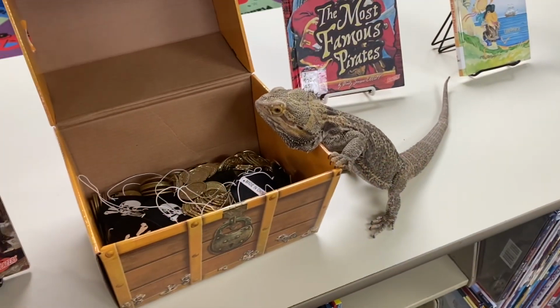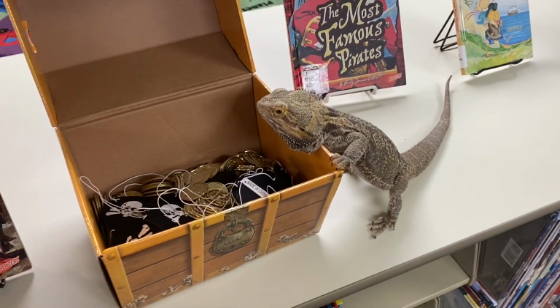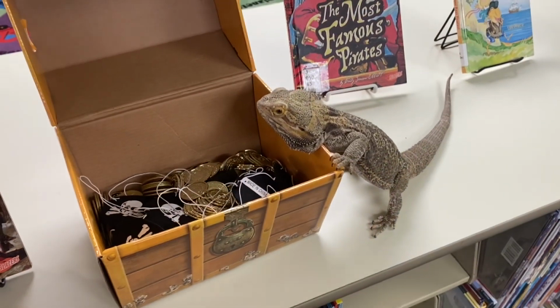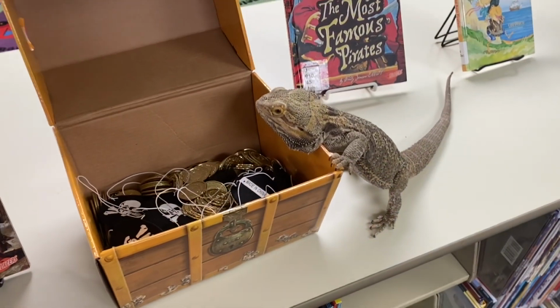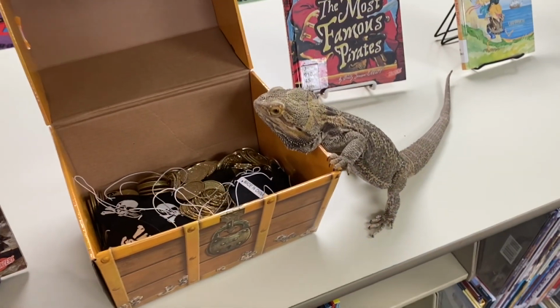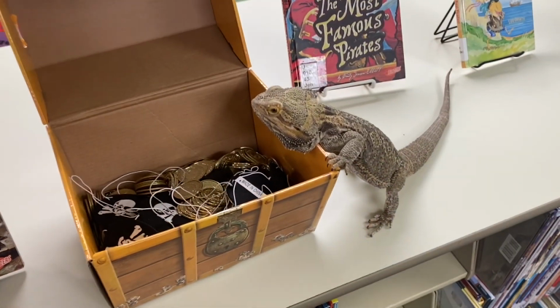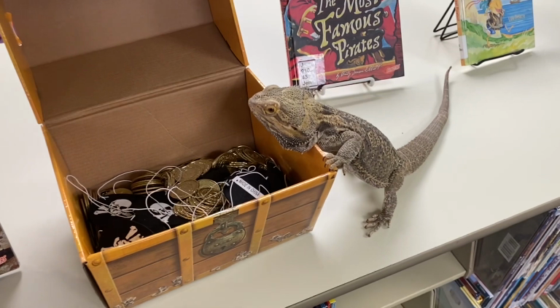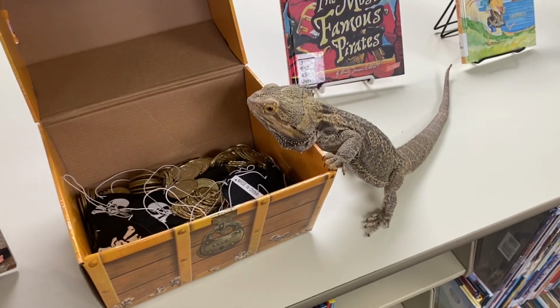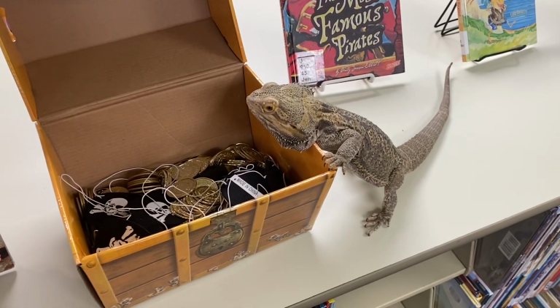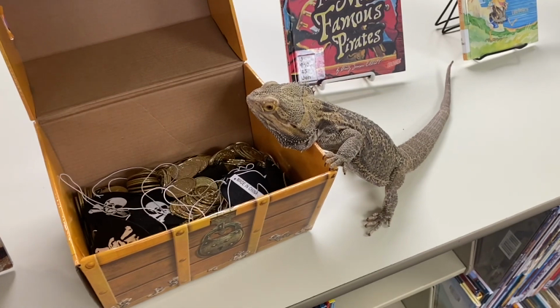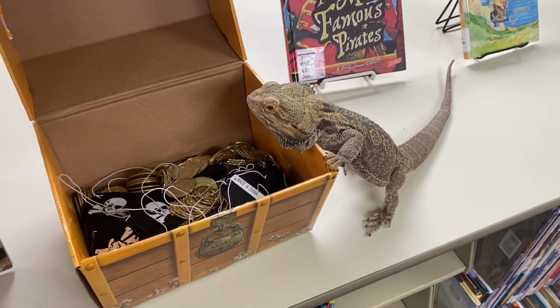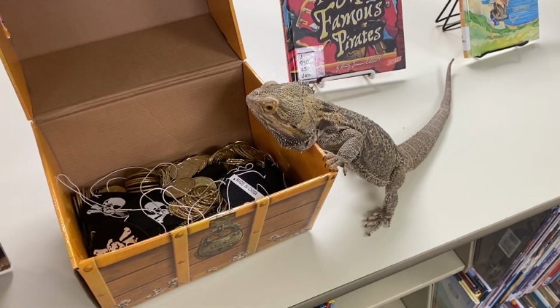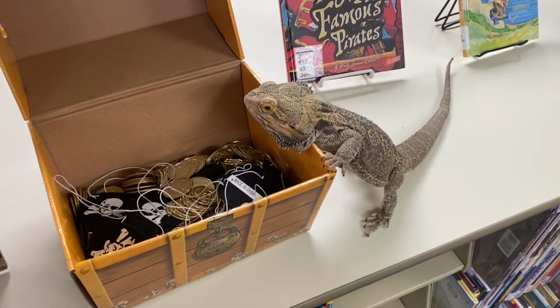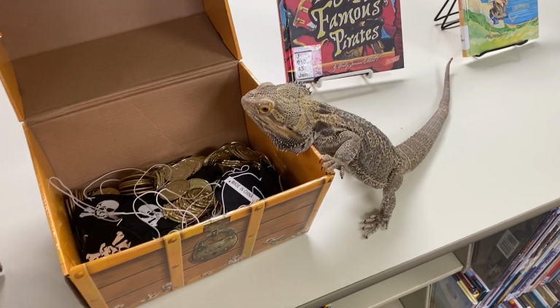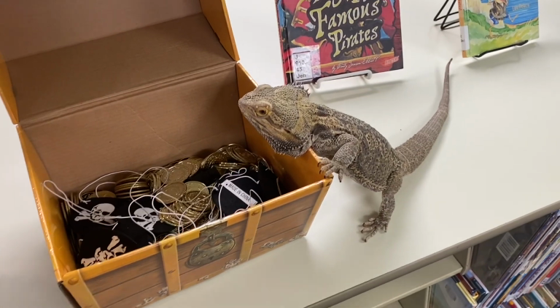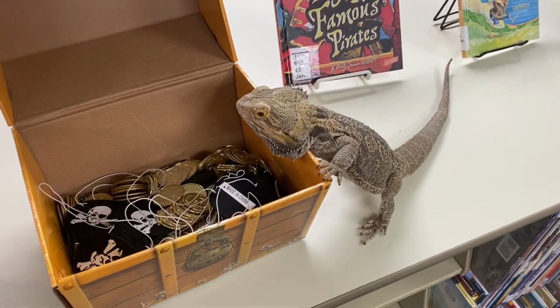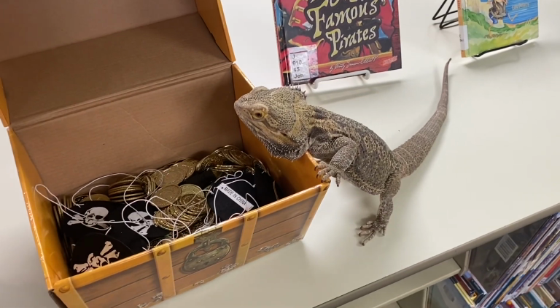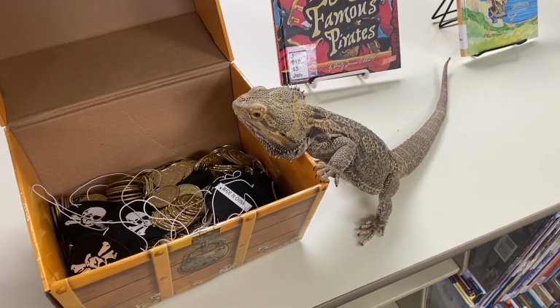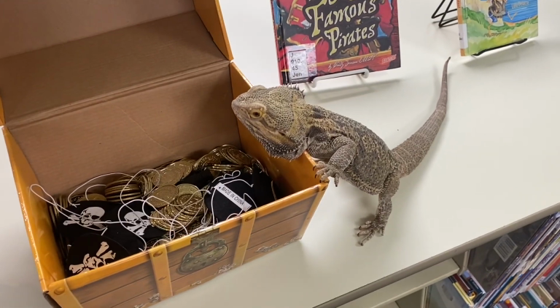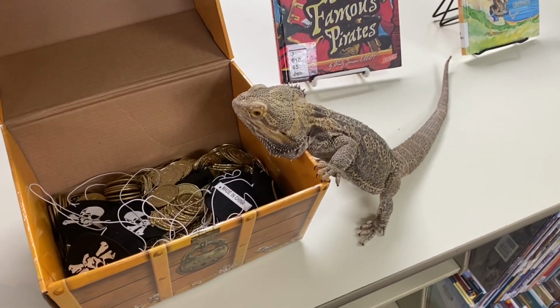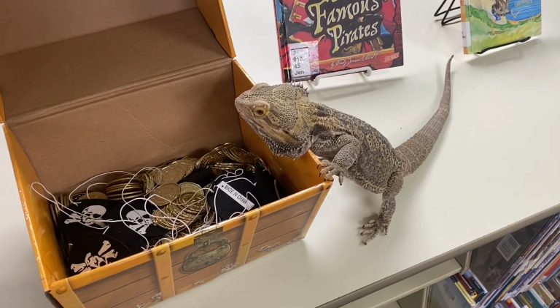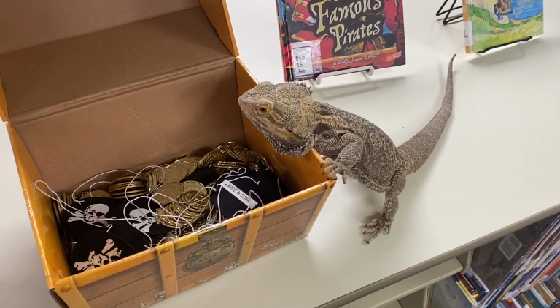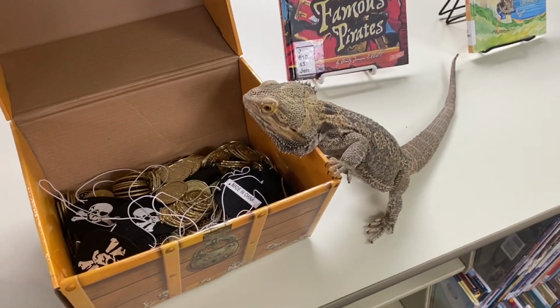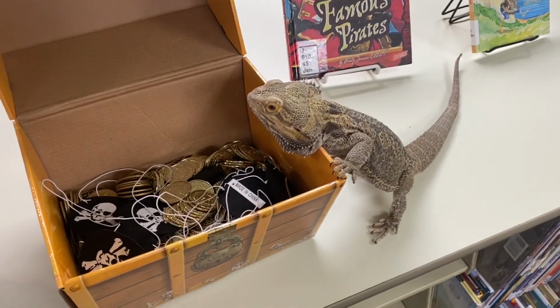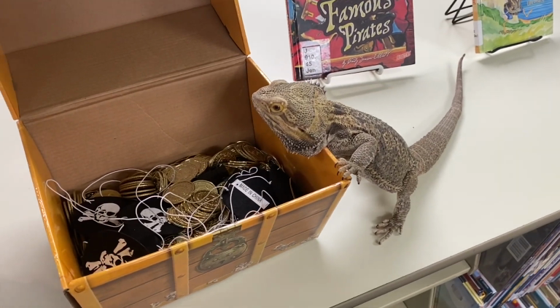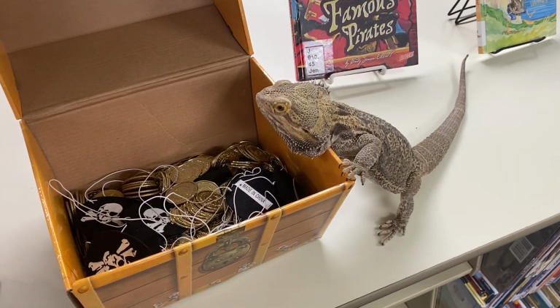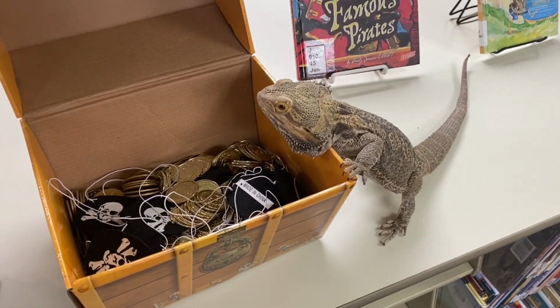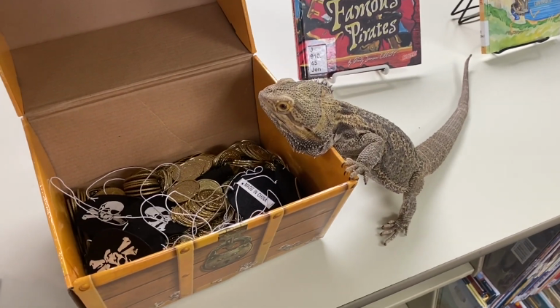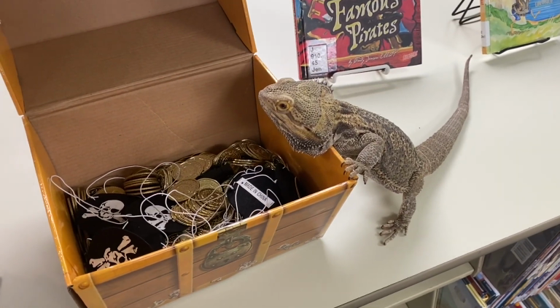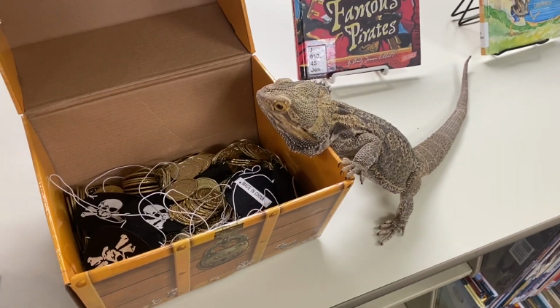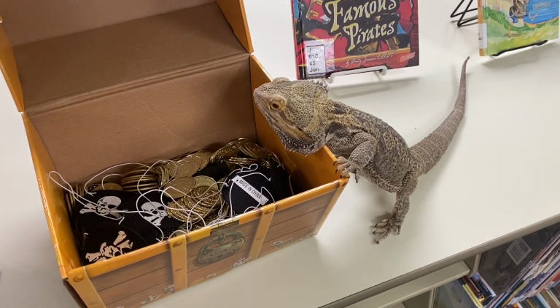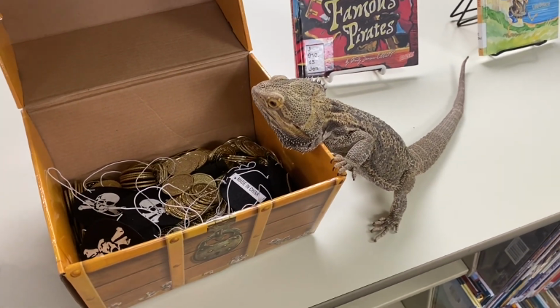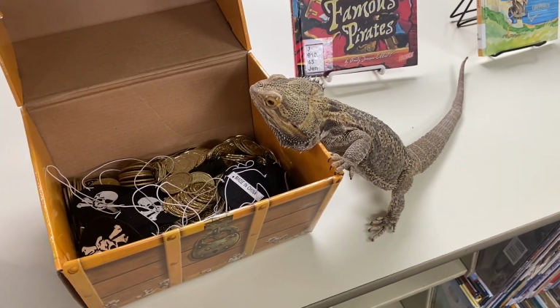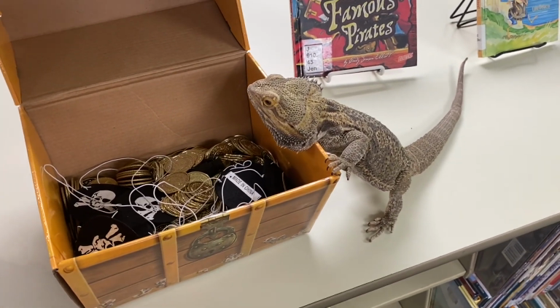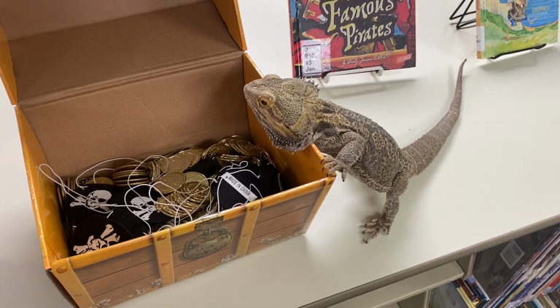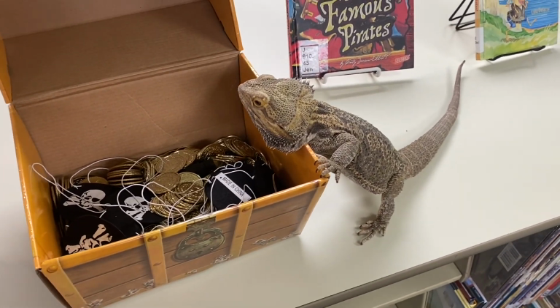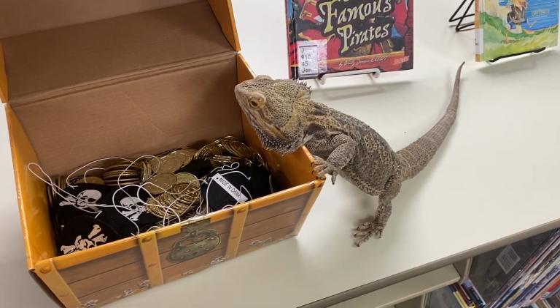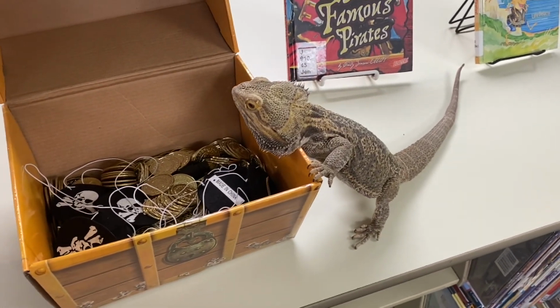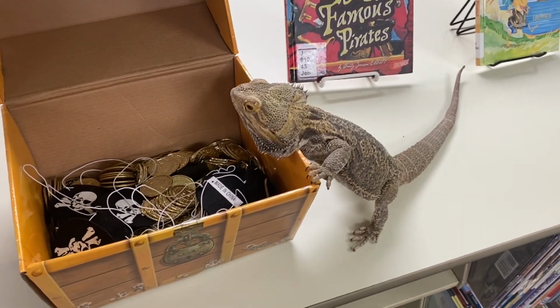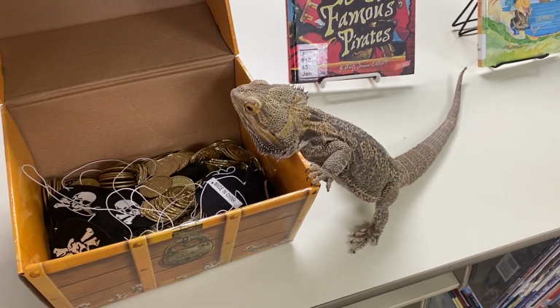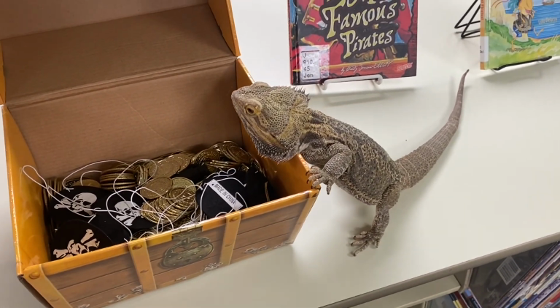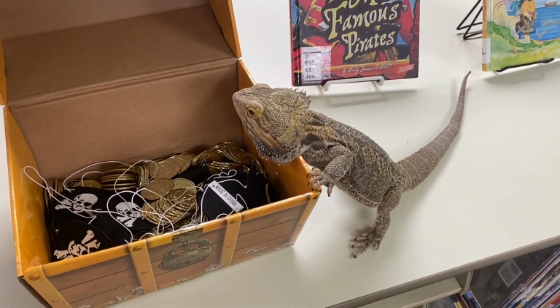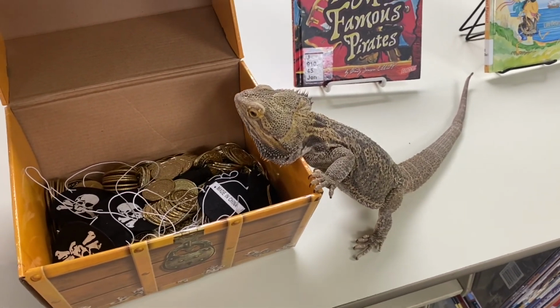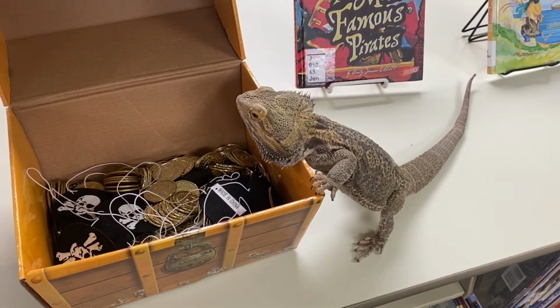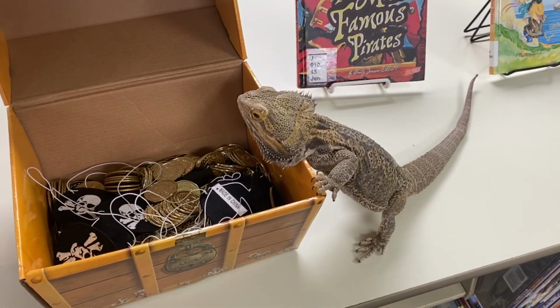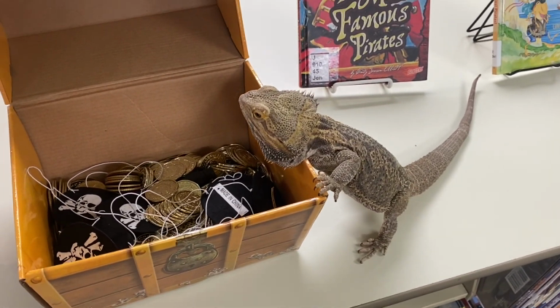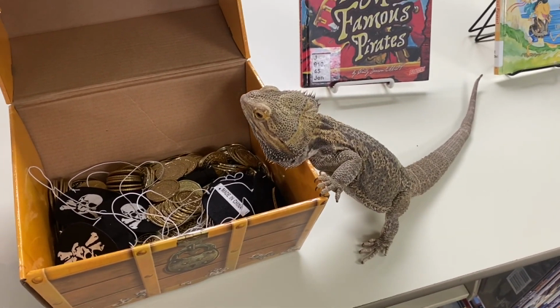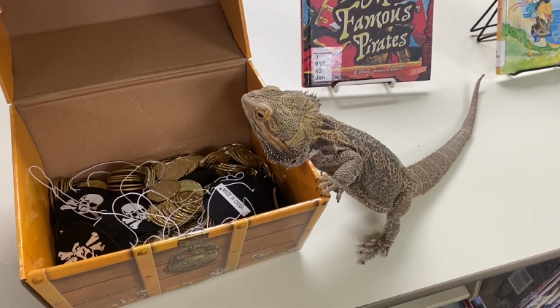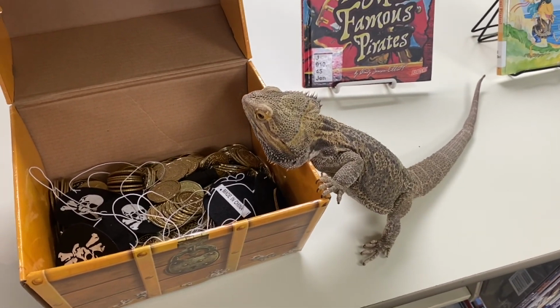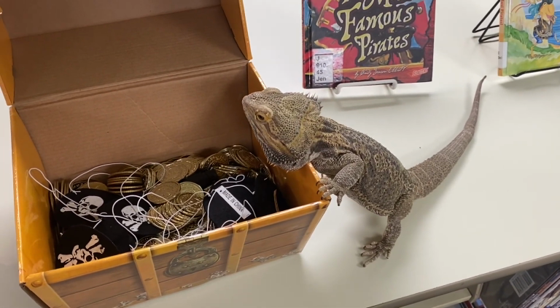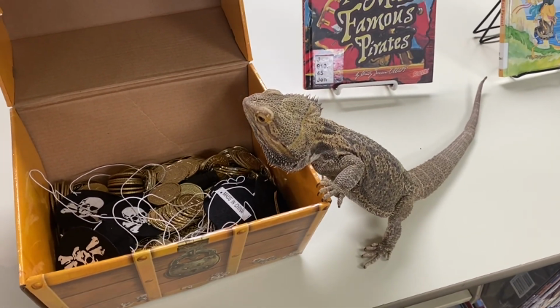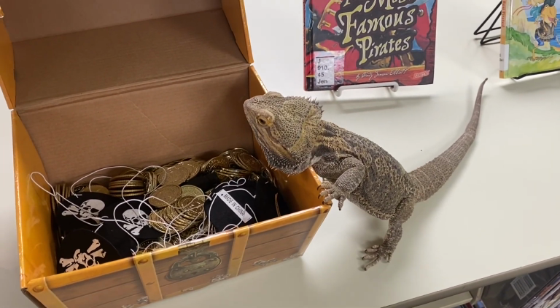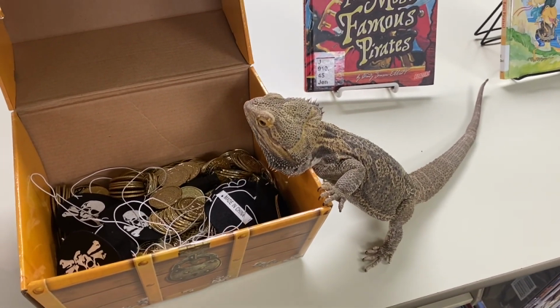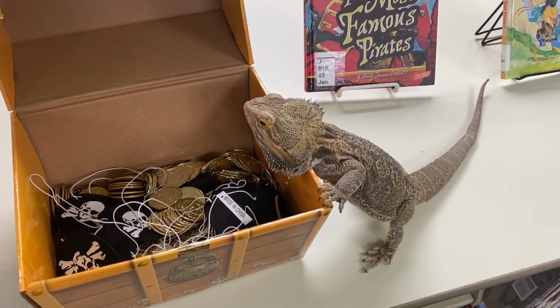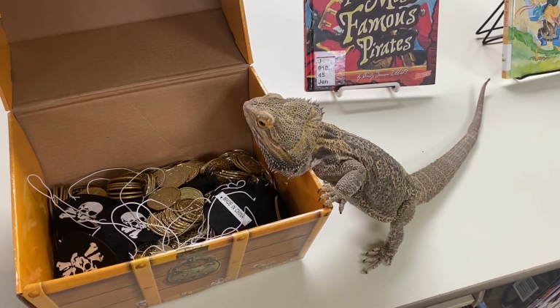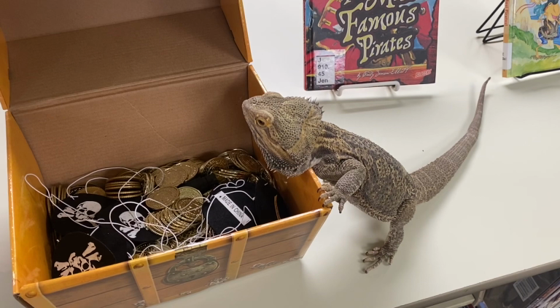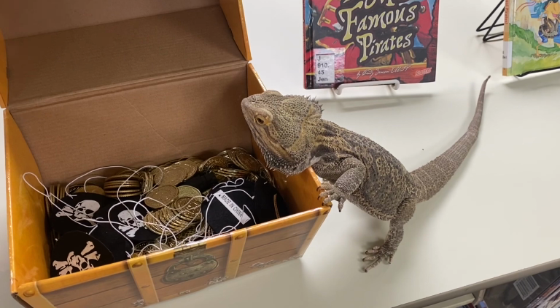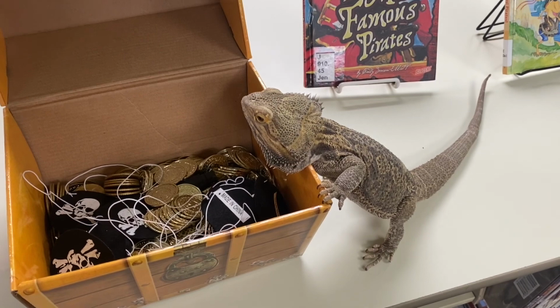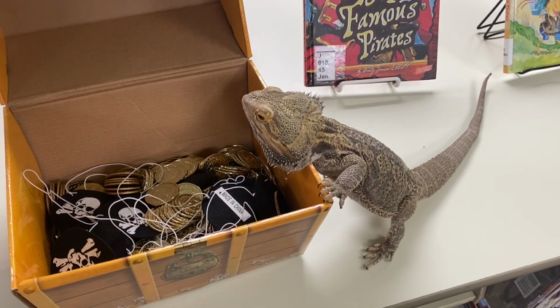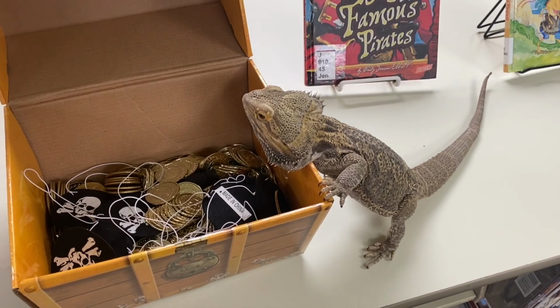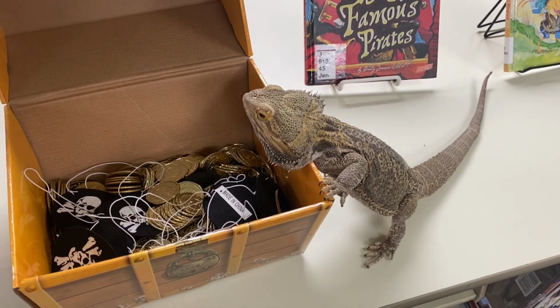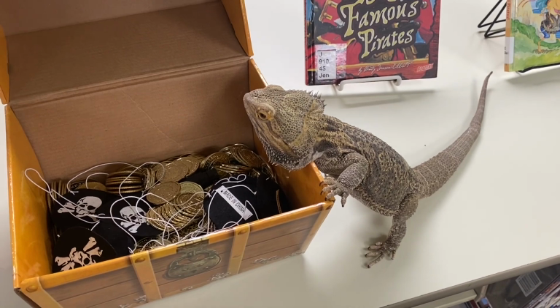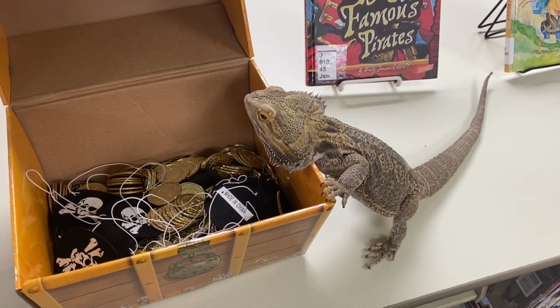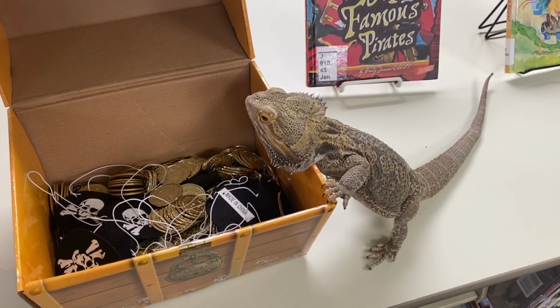I have found it. All the gold. It will be mine. I'm going to take this back to my tank.